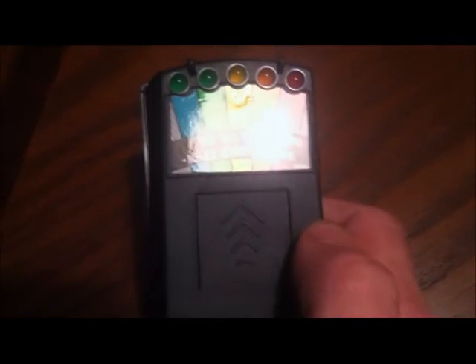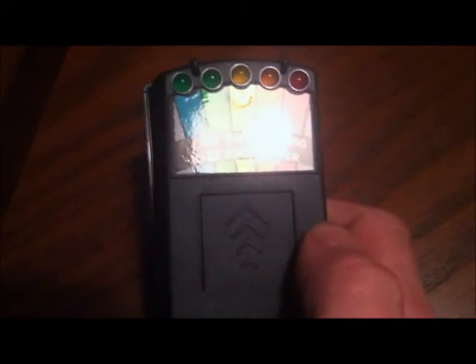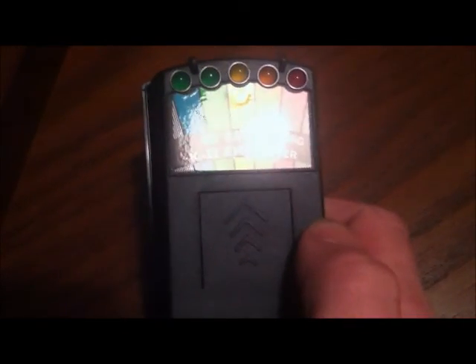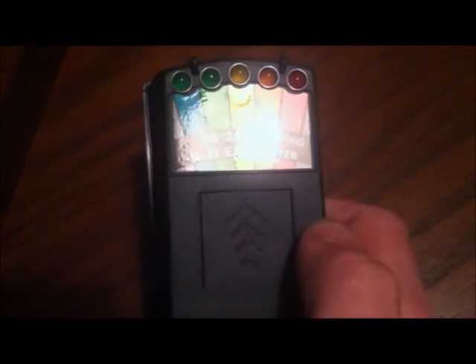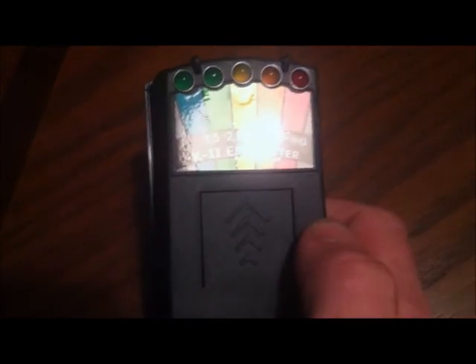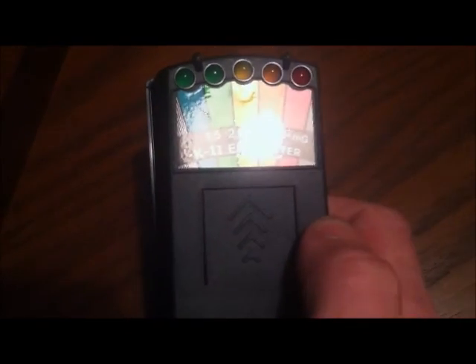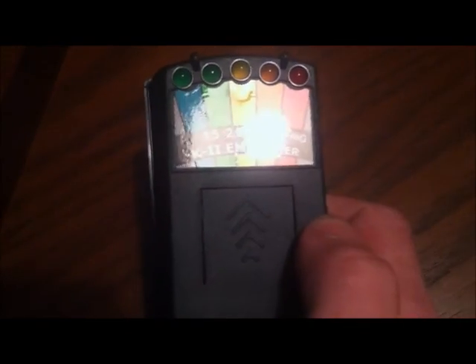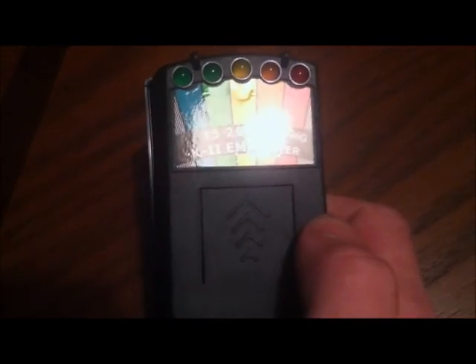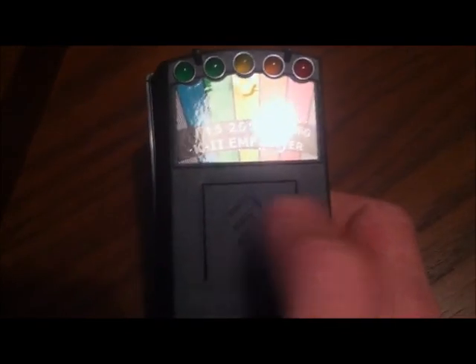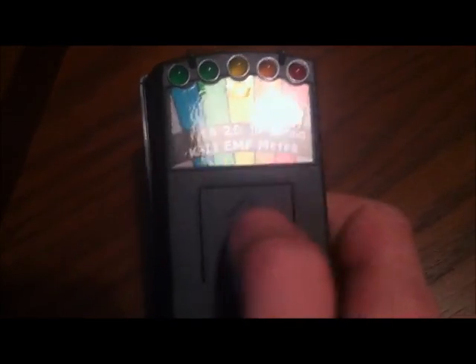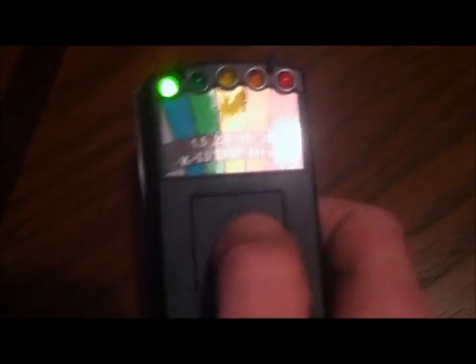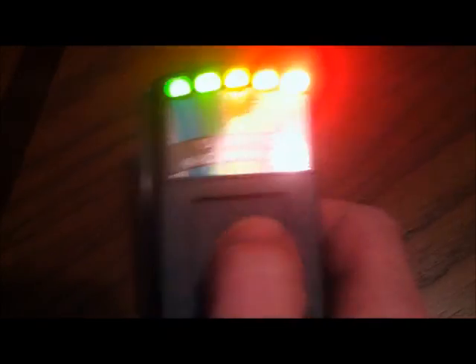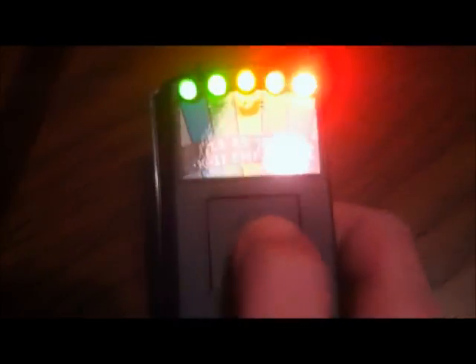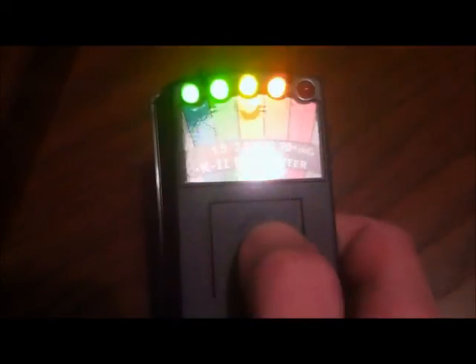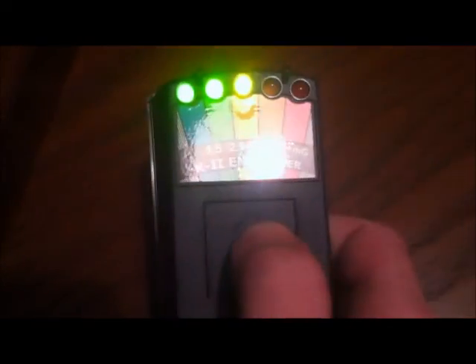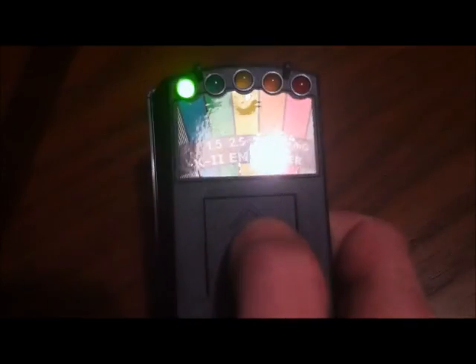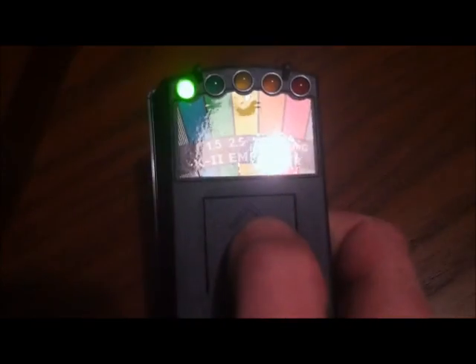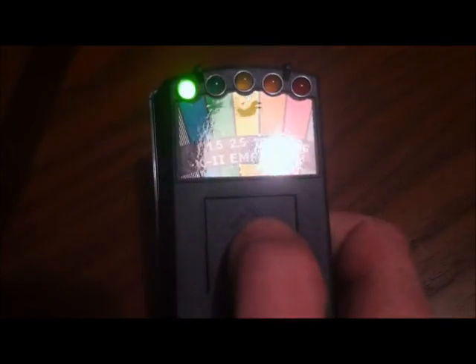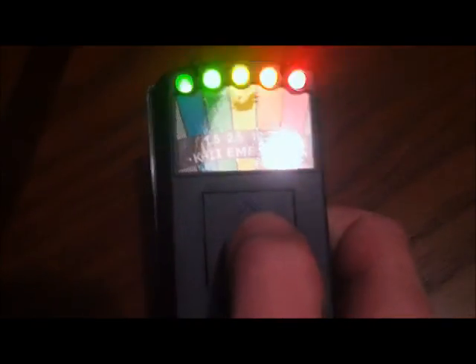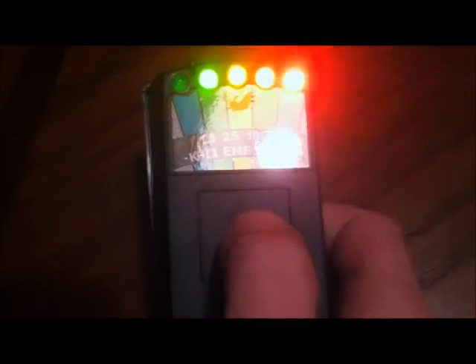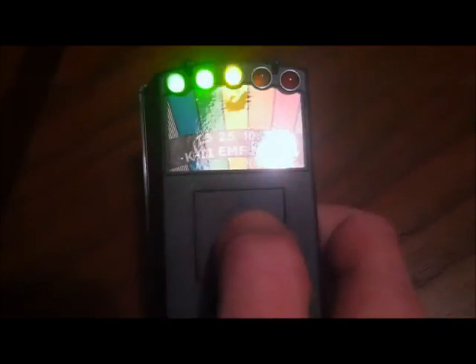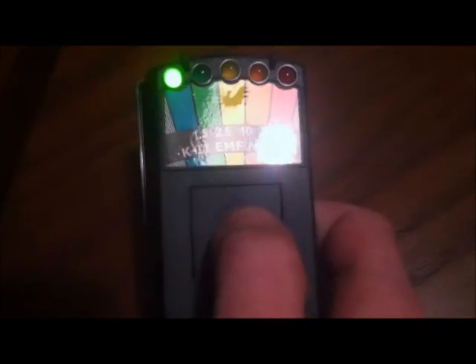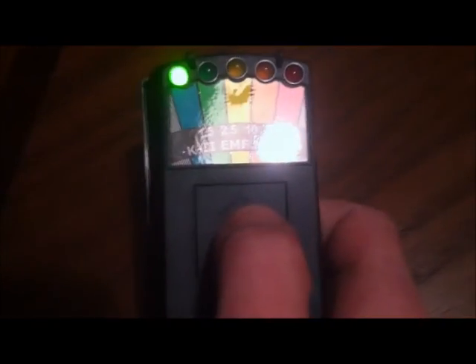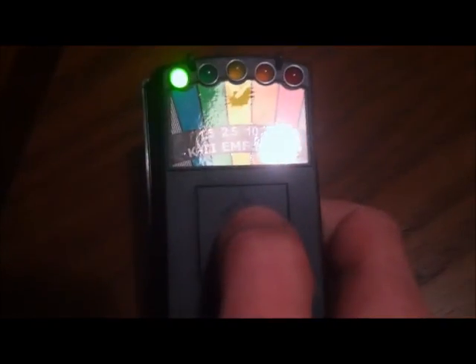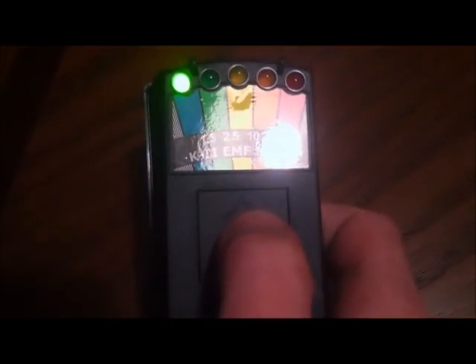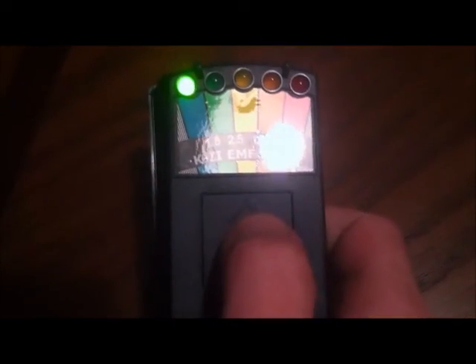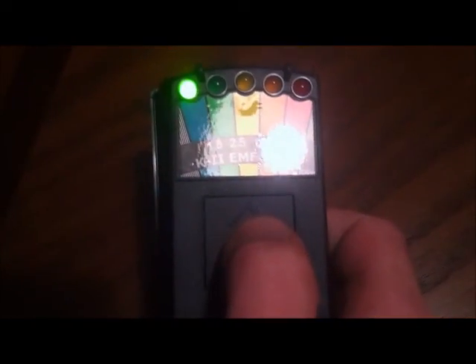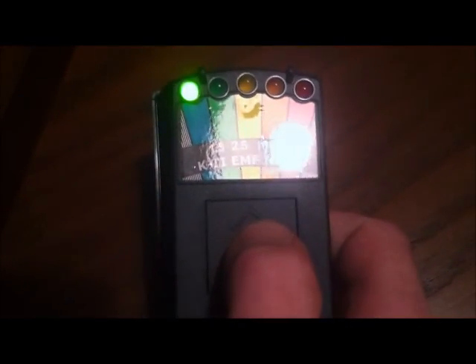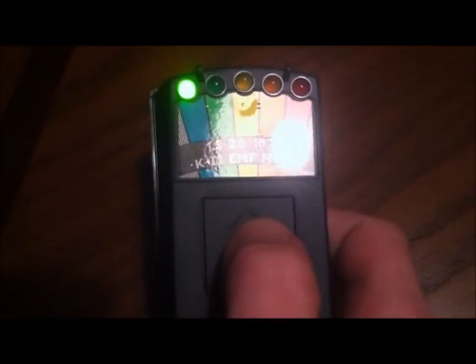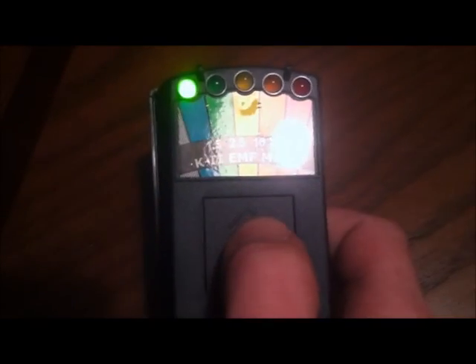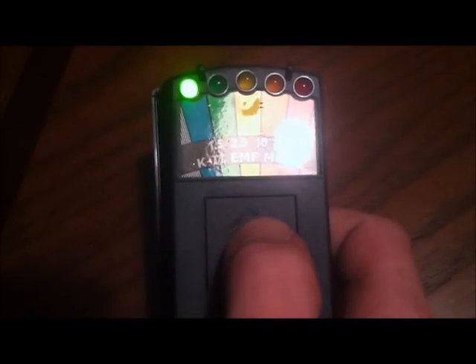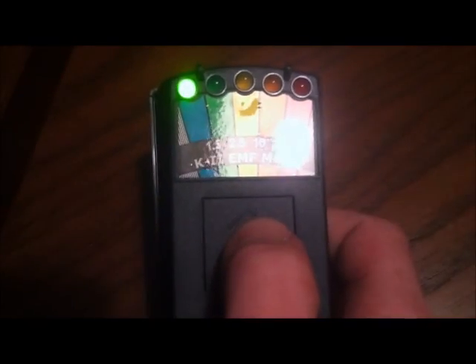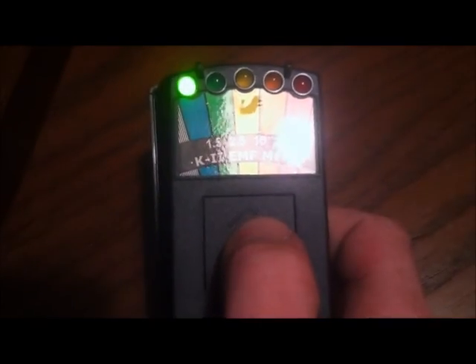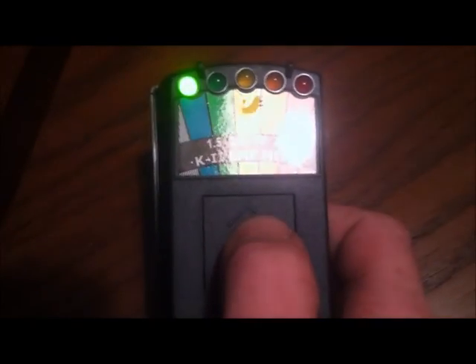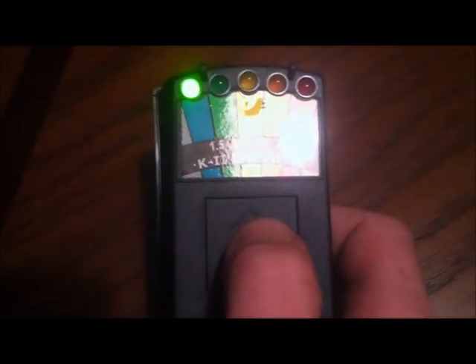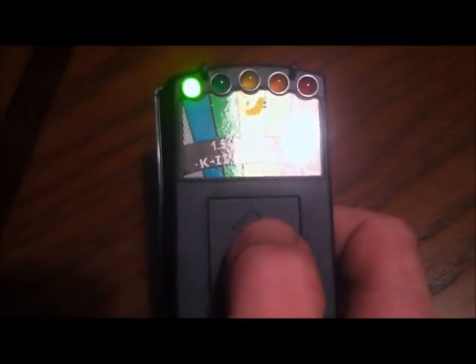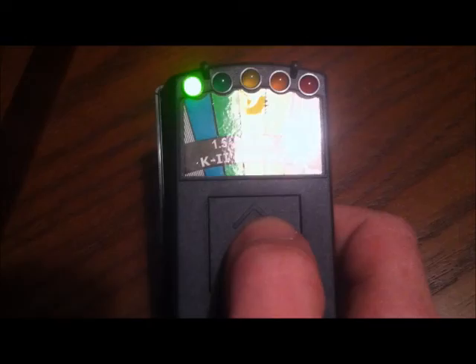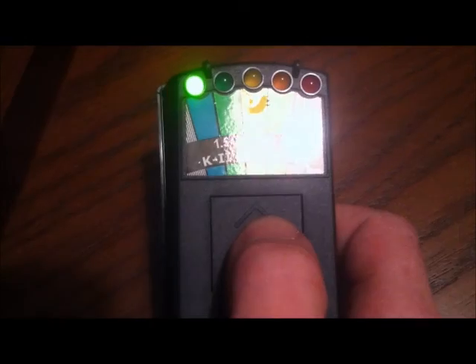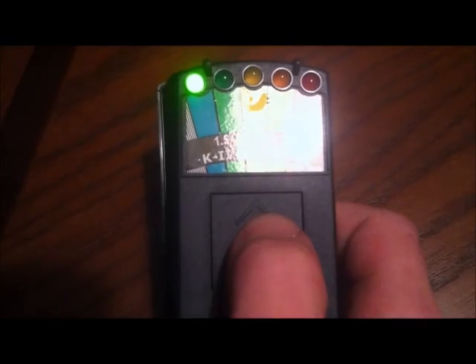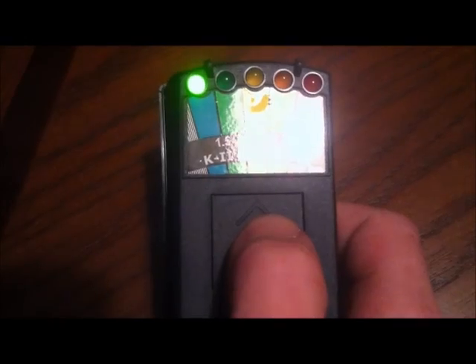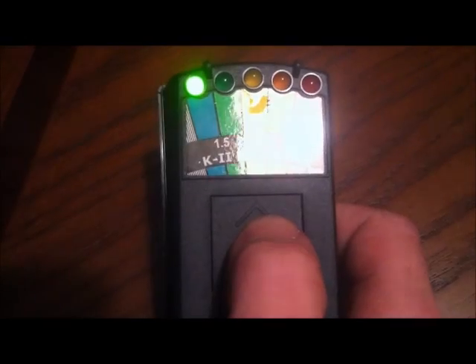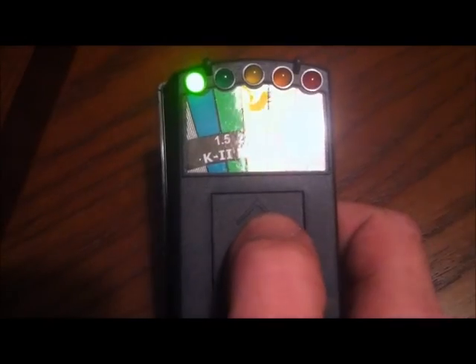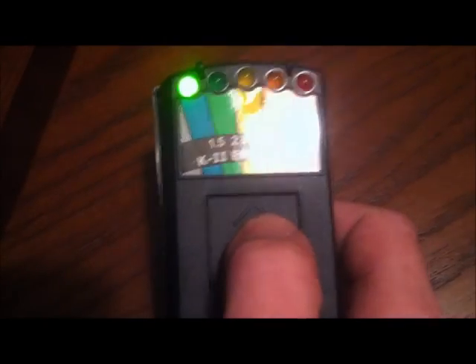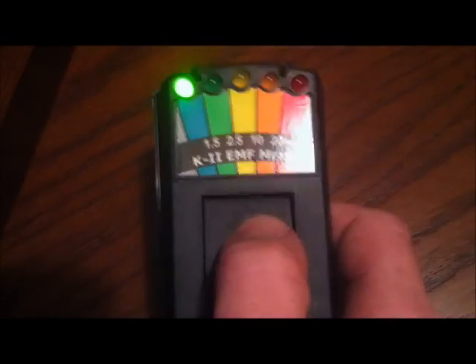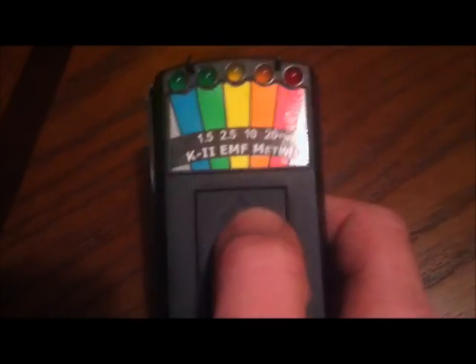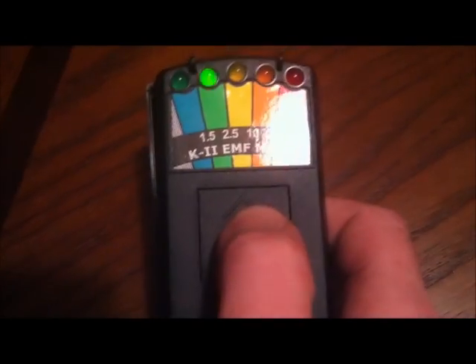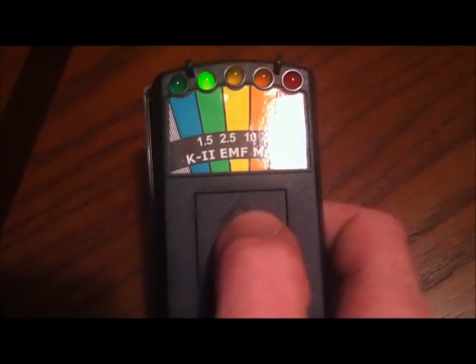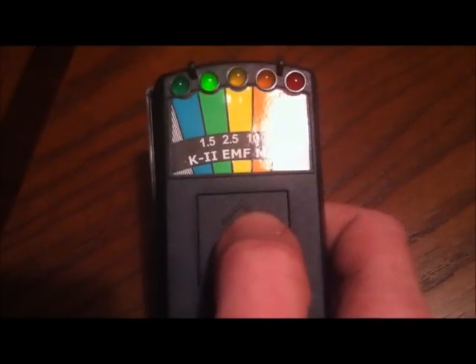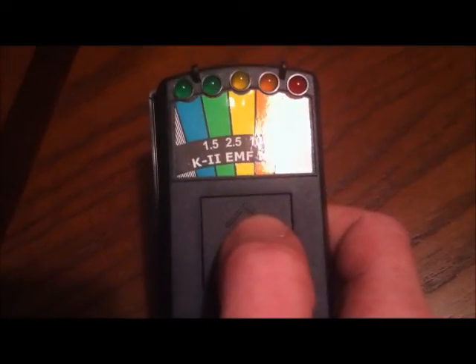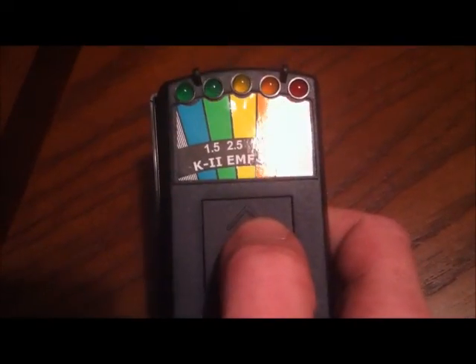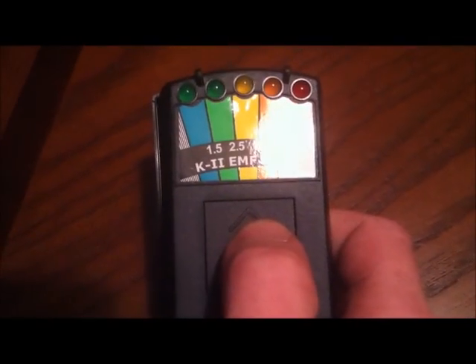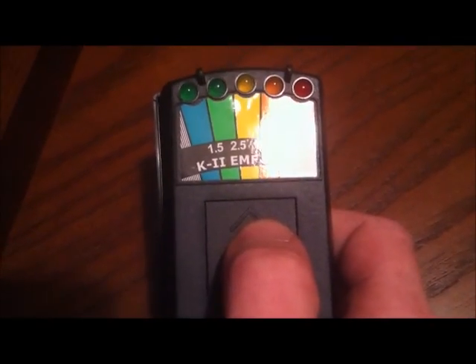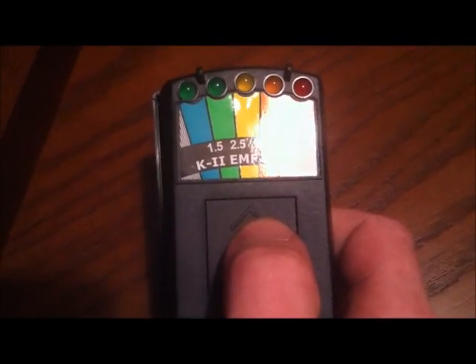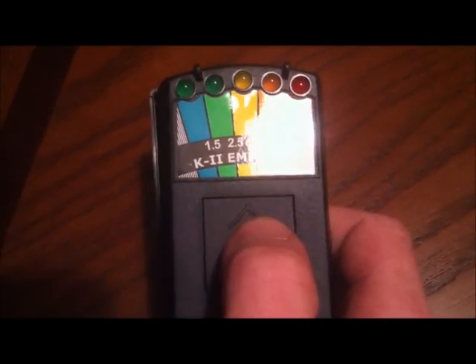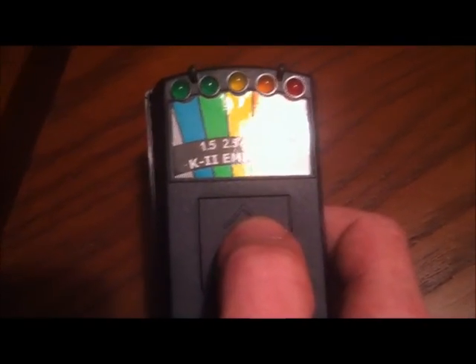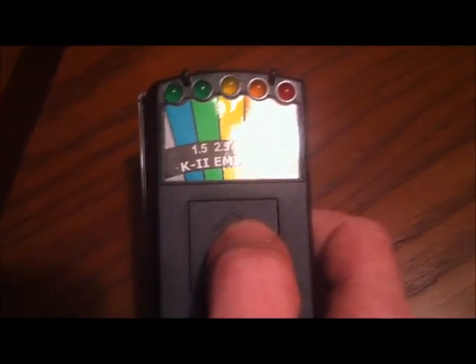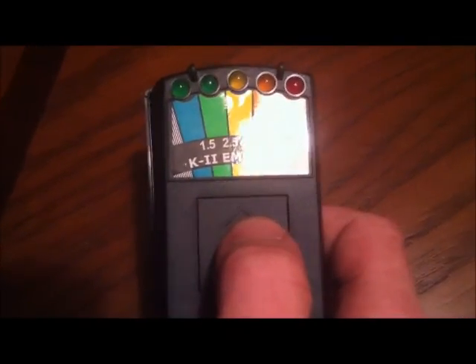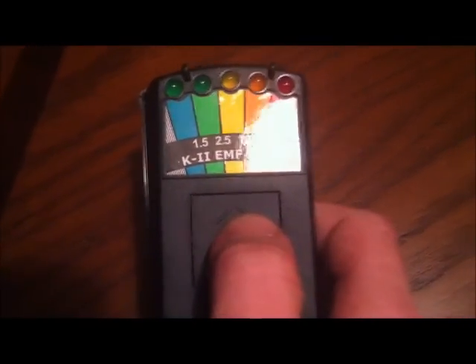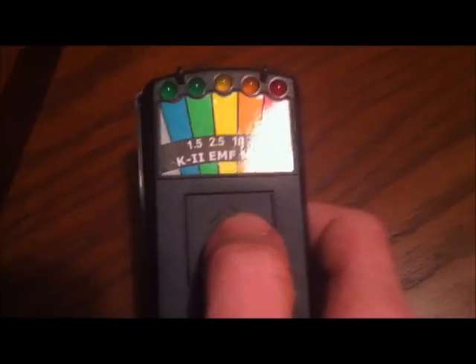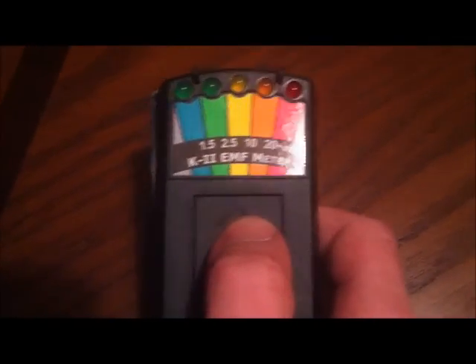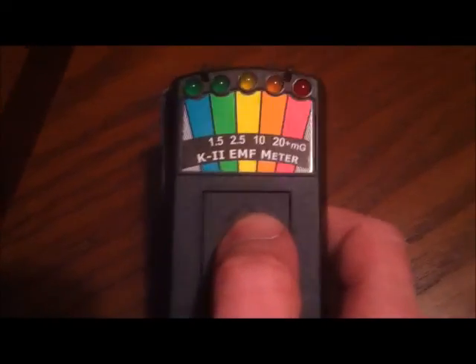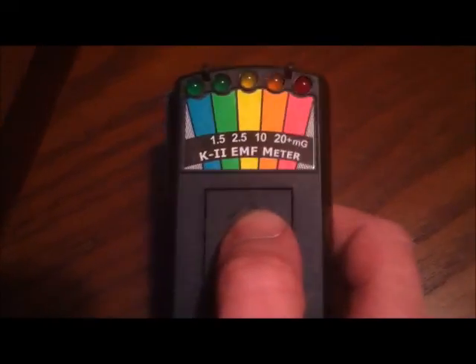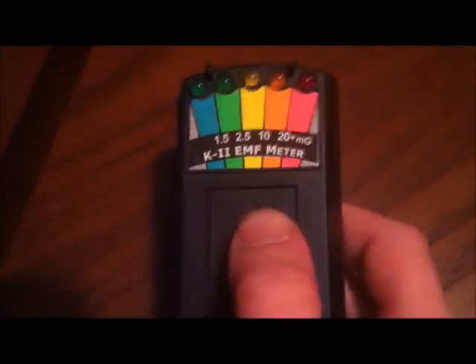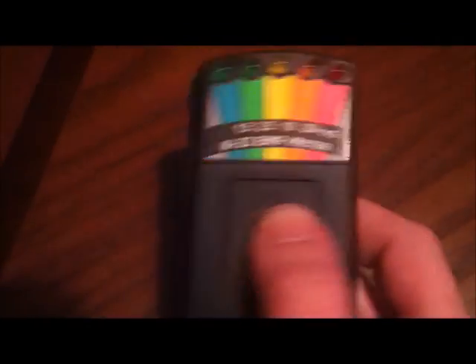Same thing to turn it off. When you turn it on, that blink right there lets you know when it's ready. And you just turn it off.